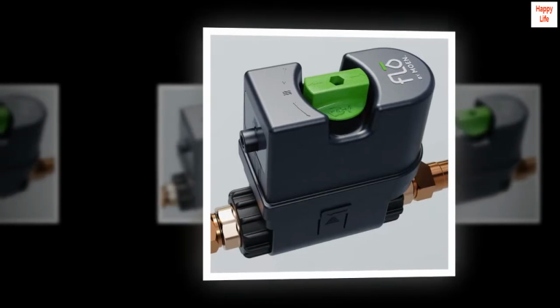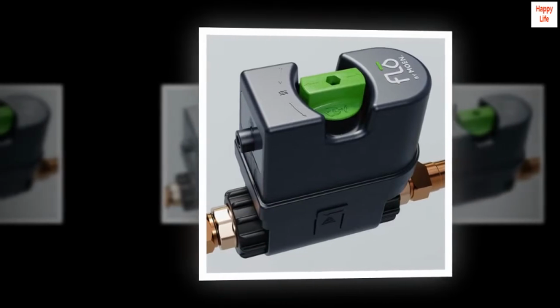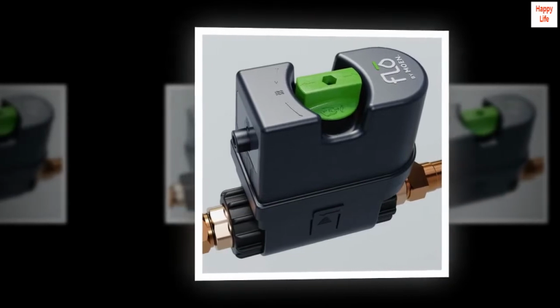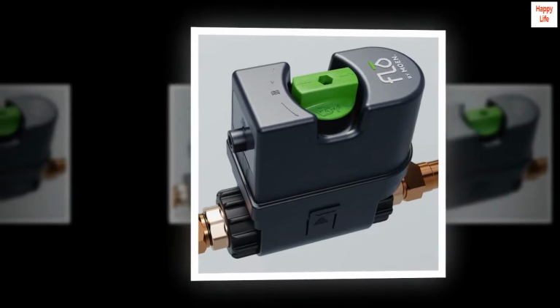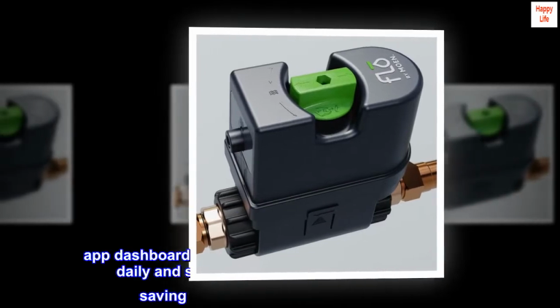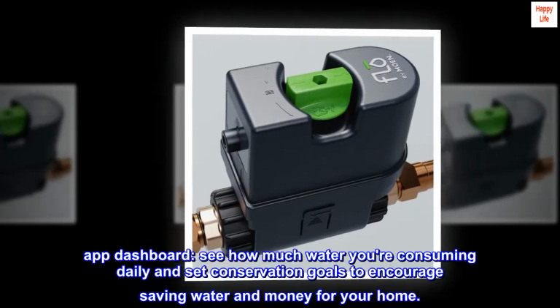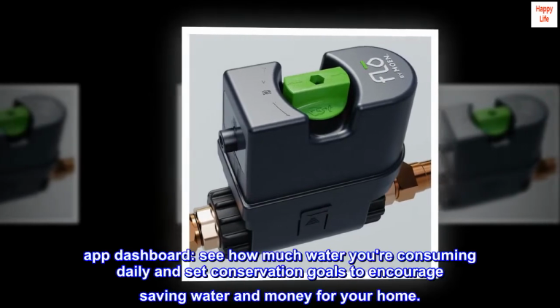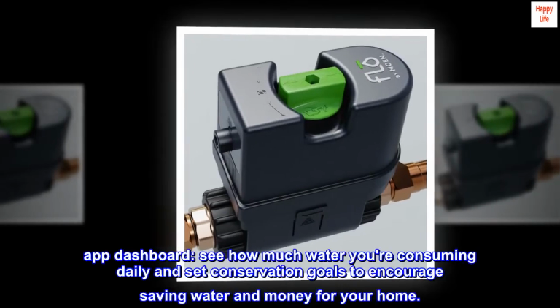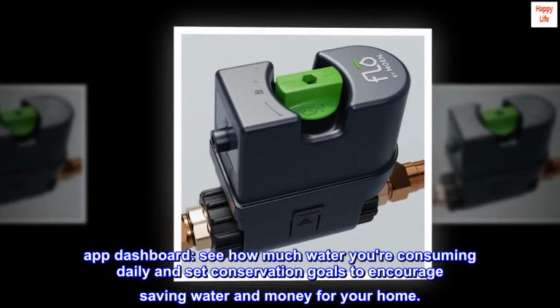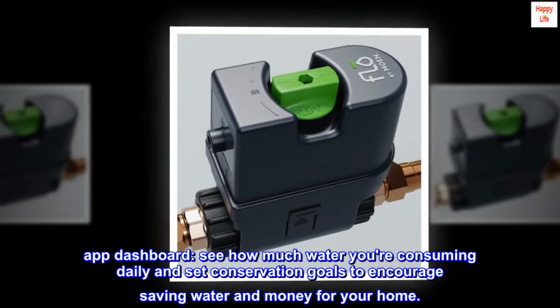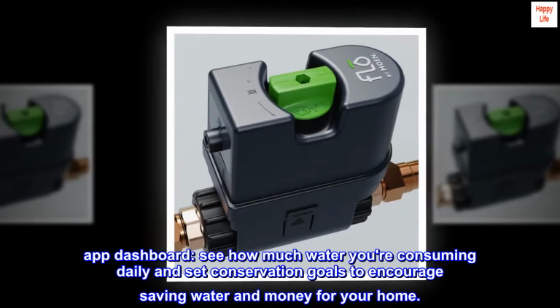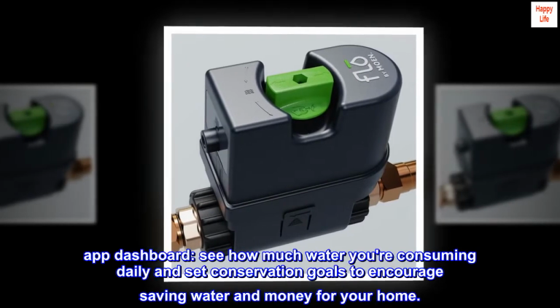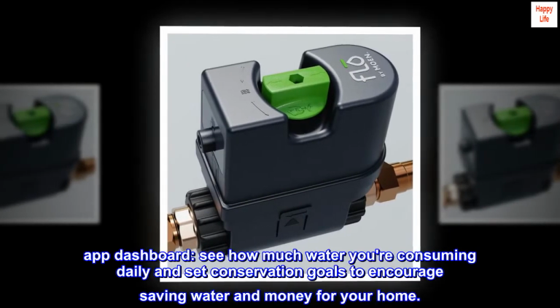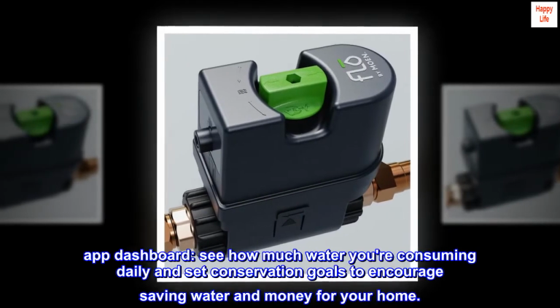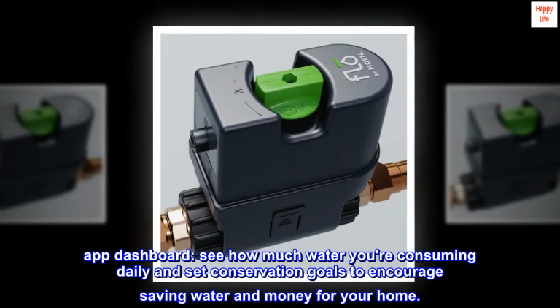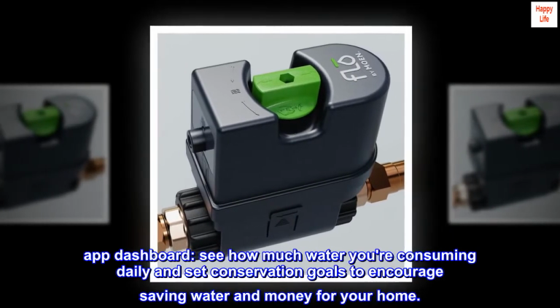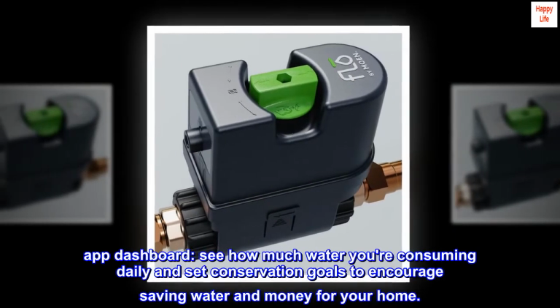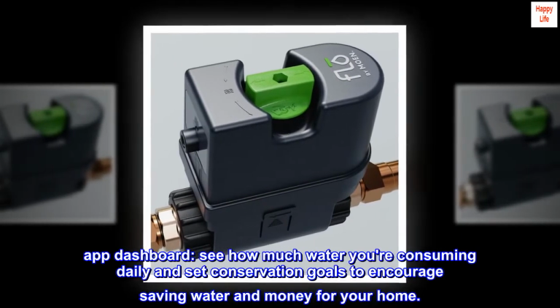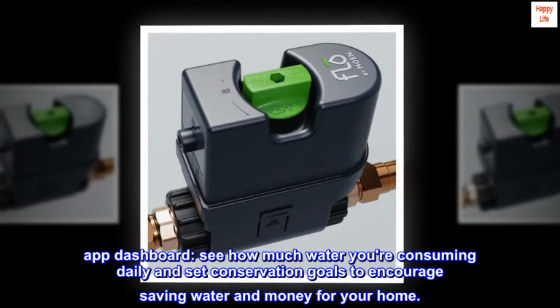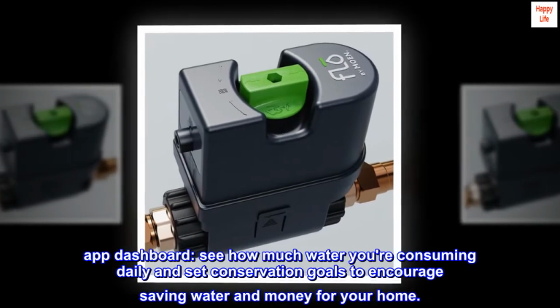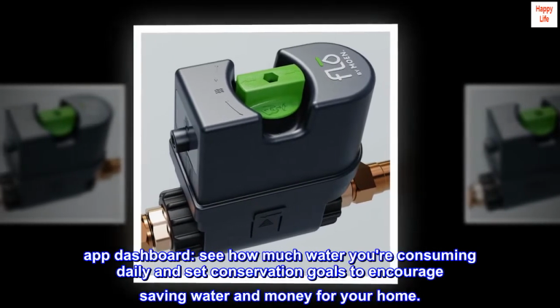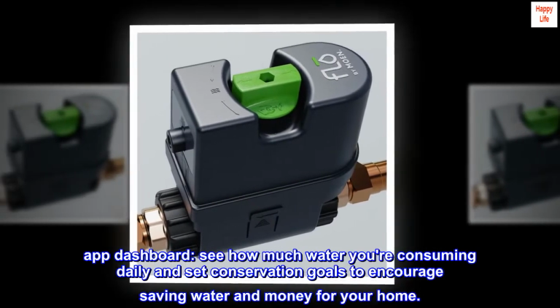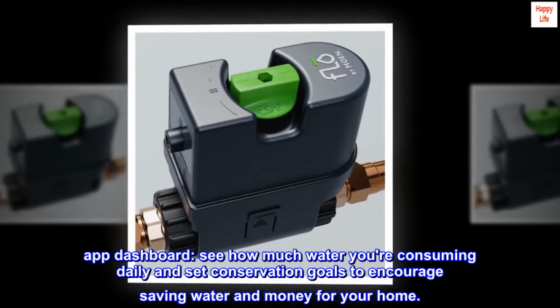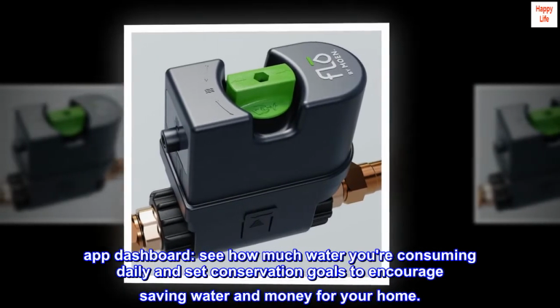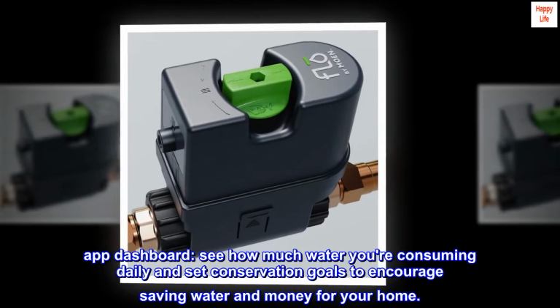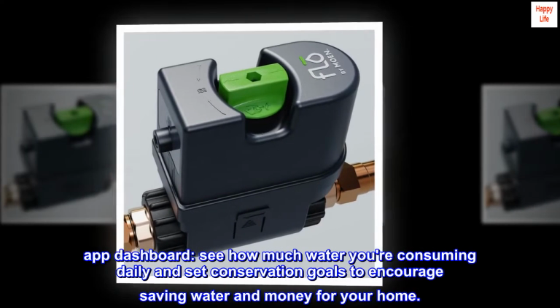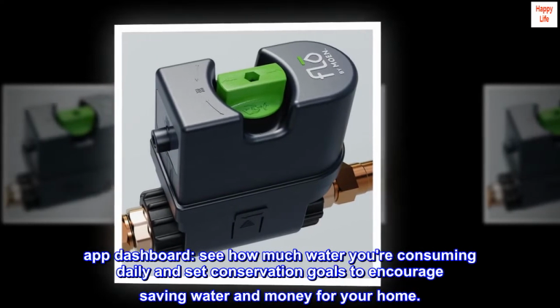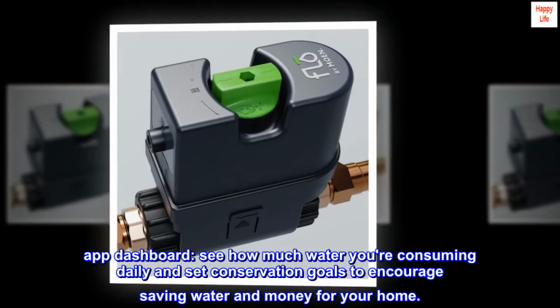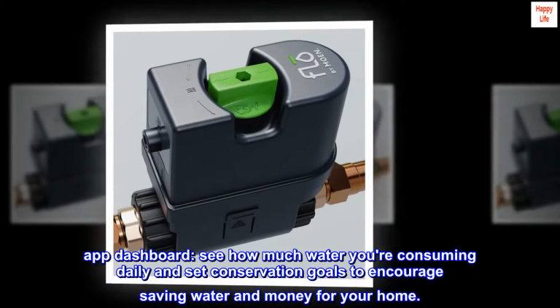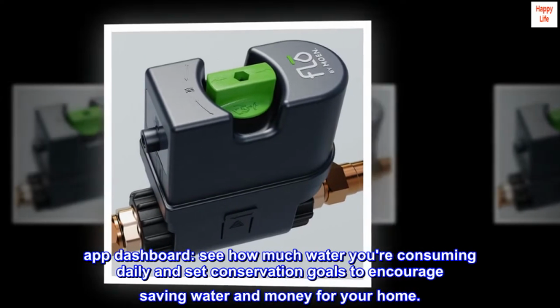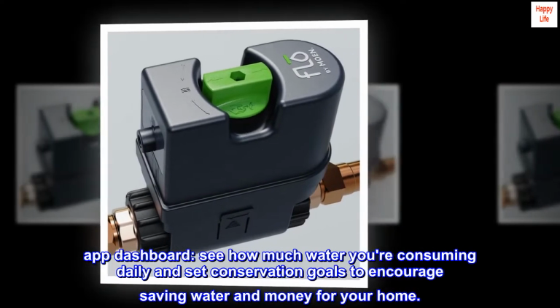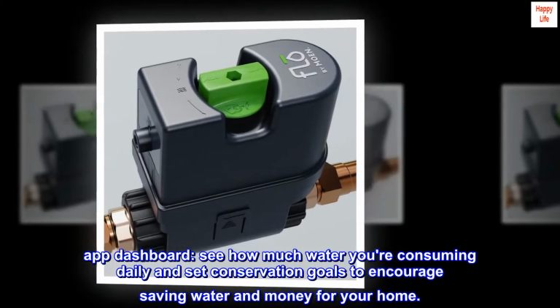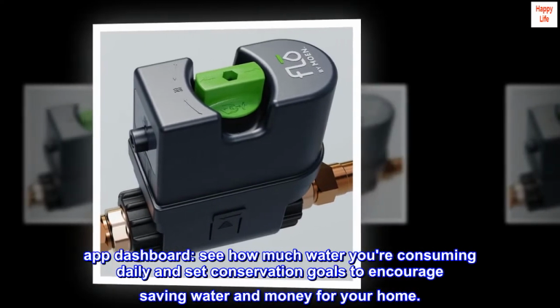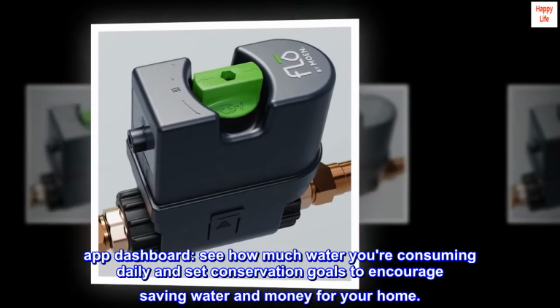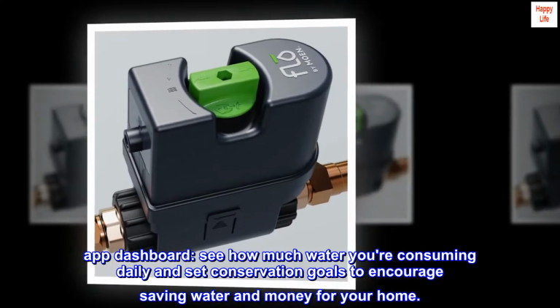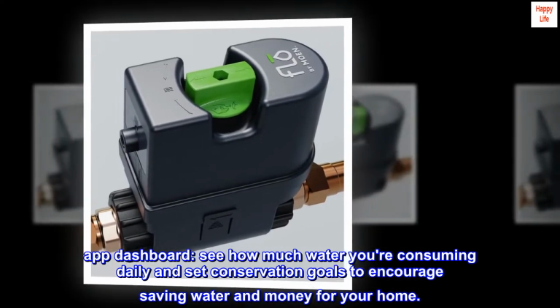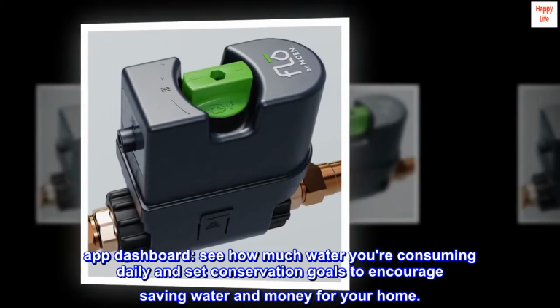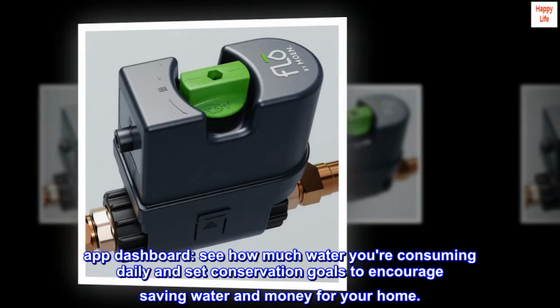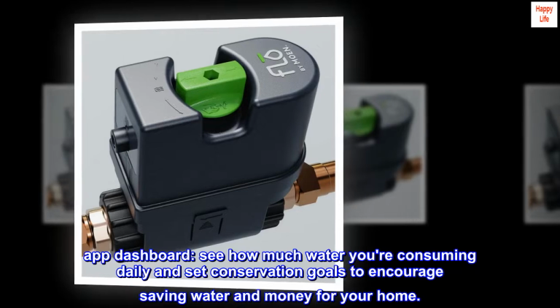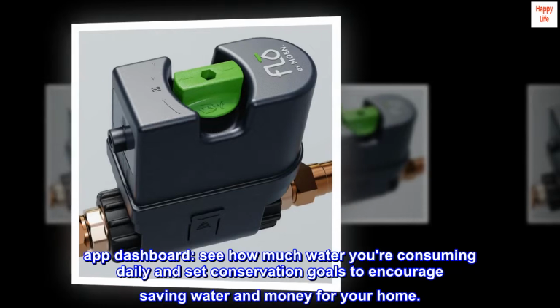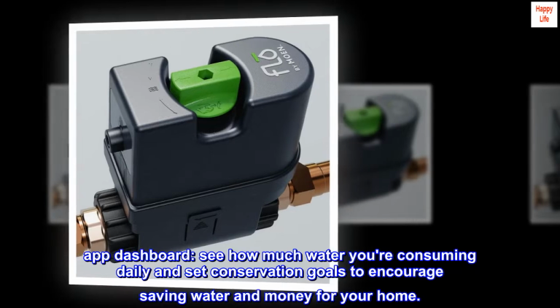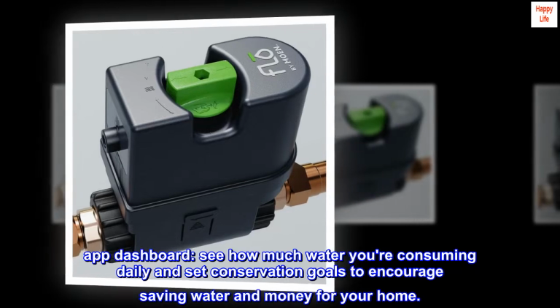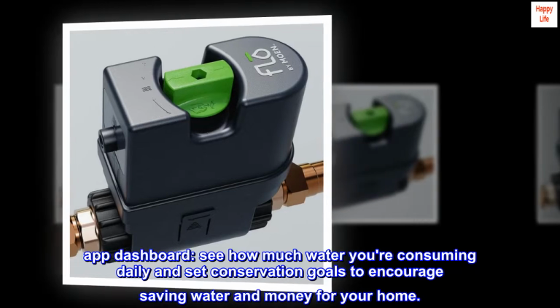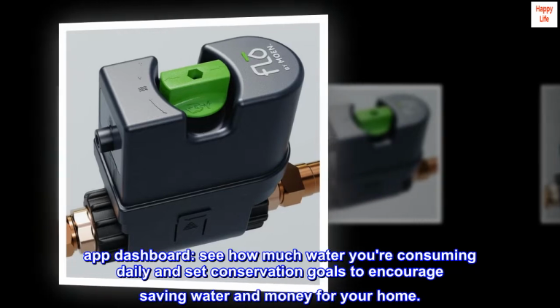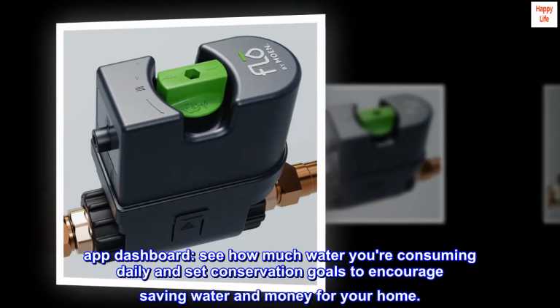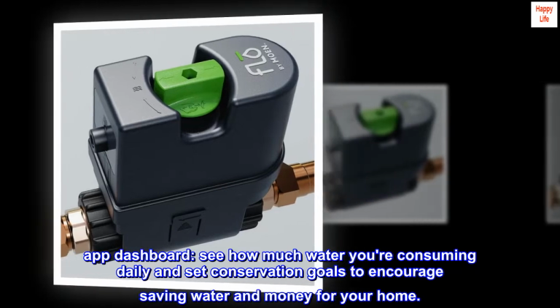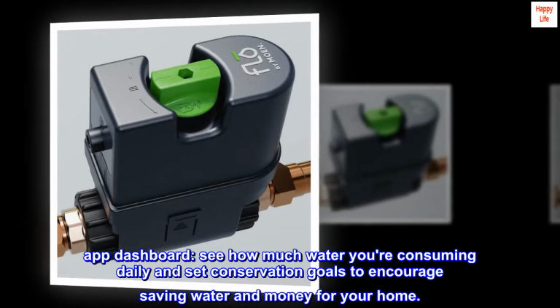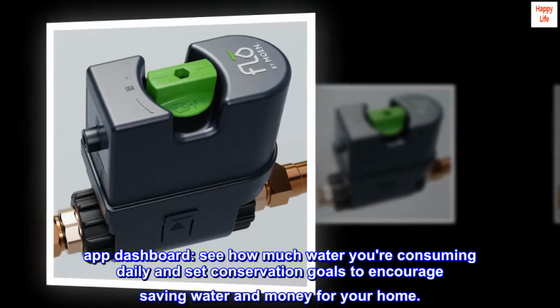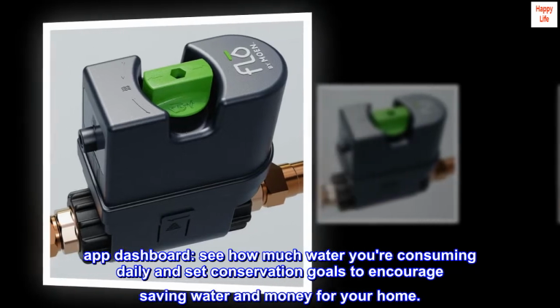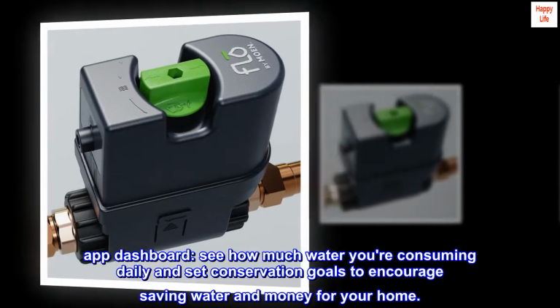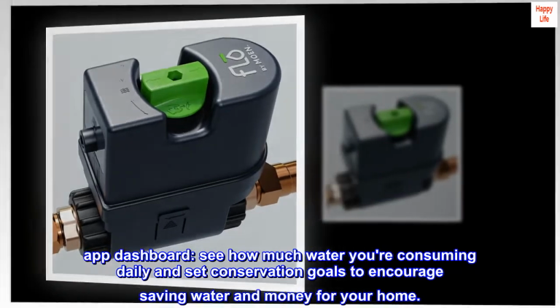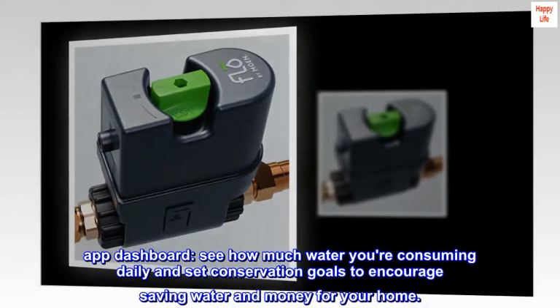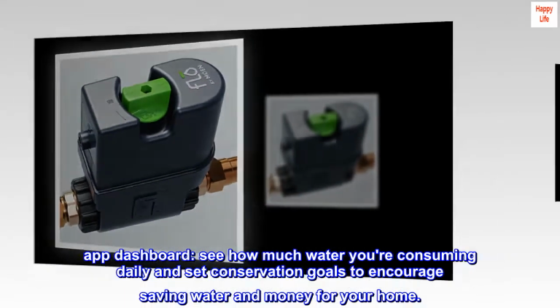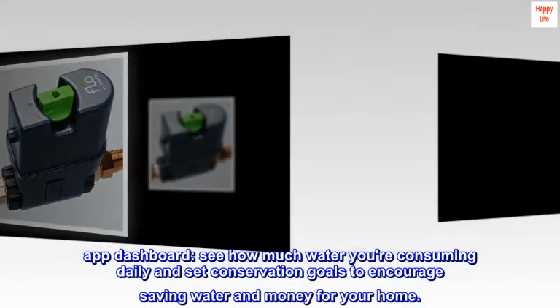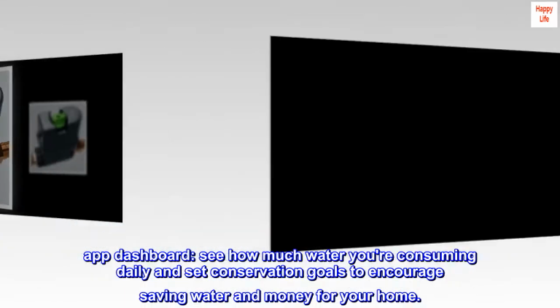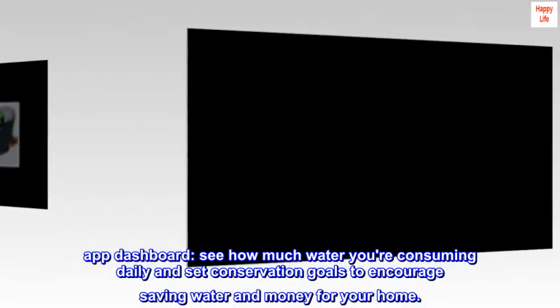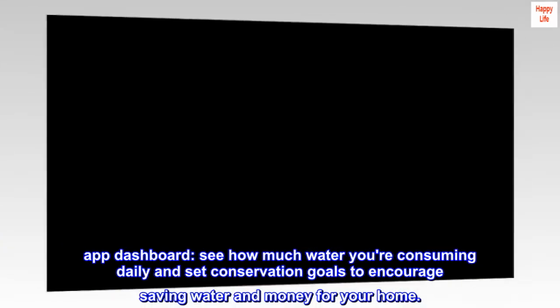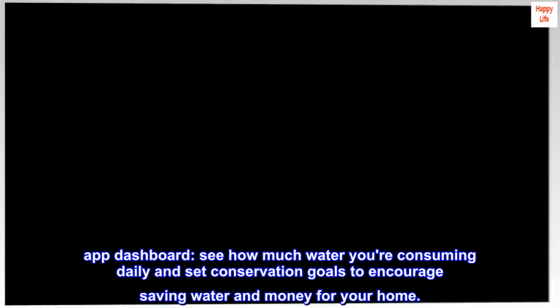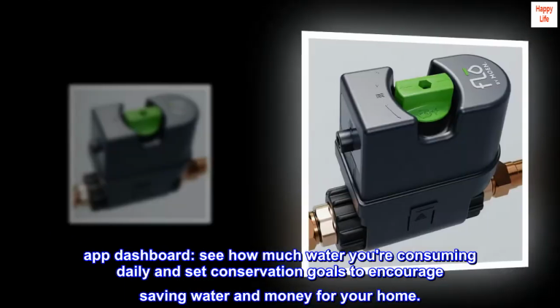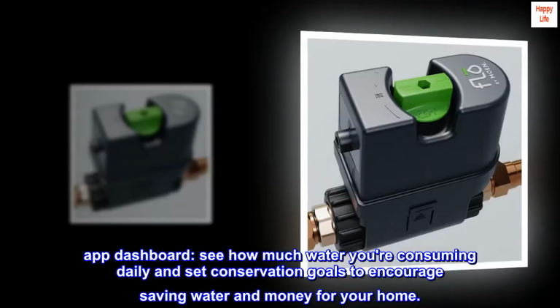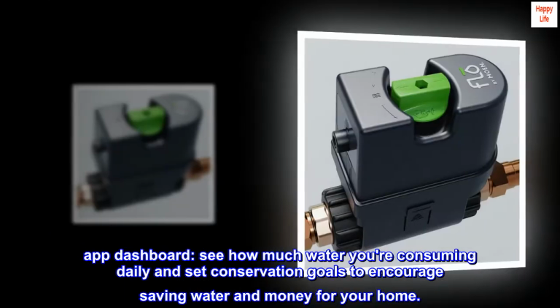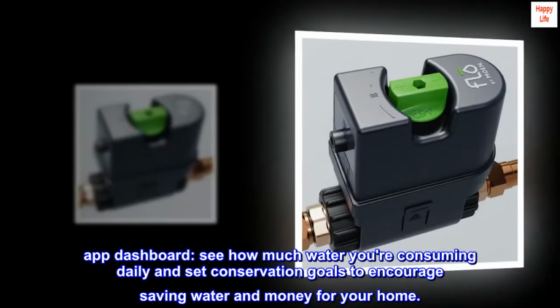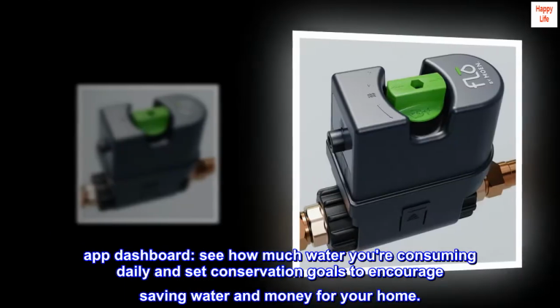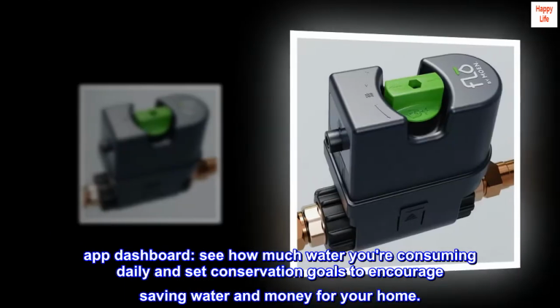App dashboard. See how much water you're consuming daily and set conservation goals to encourage saving water and money for your home.